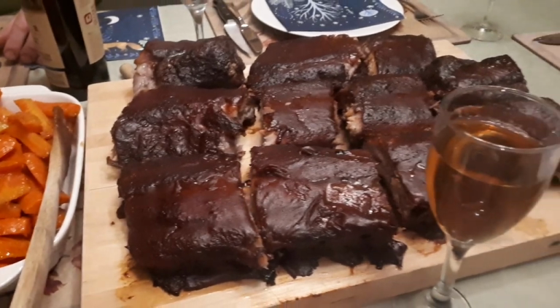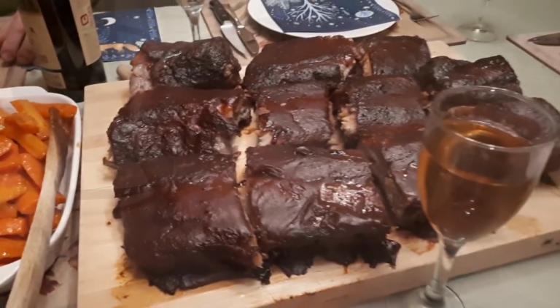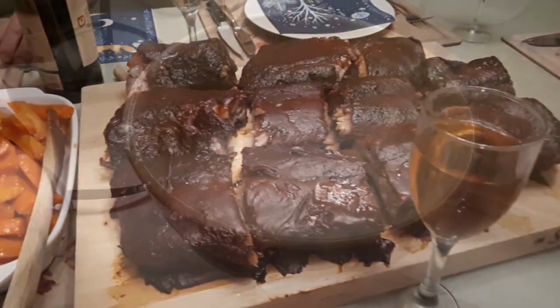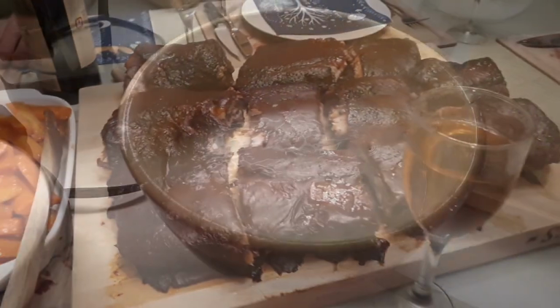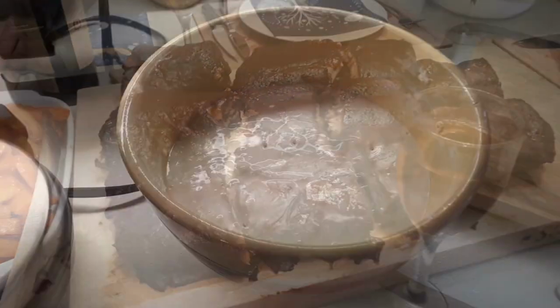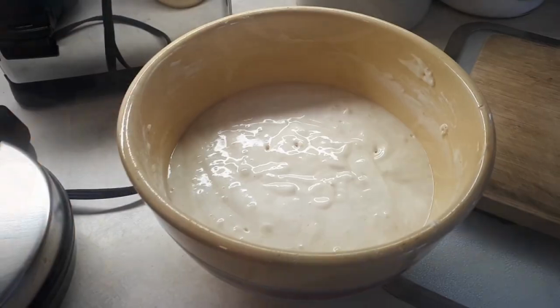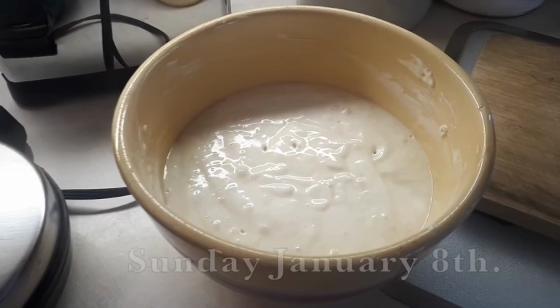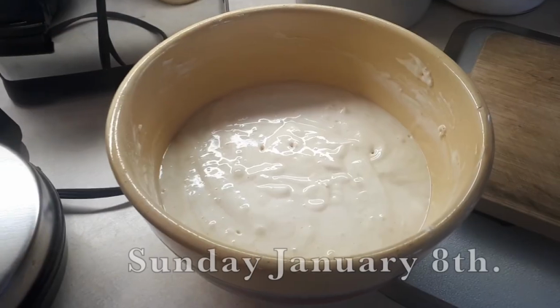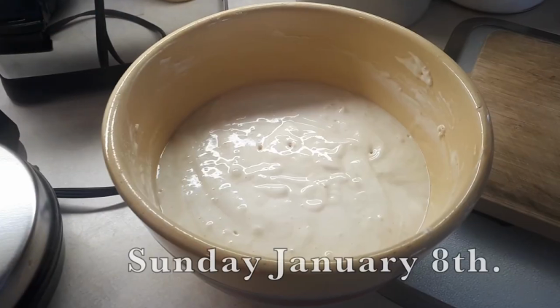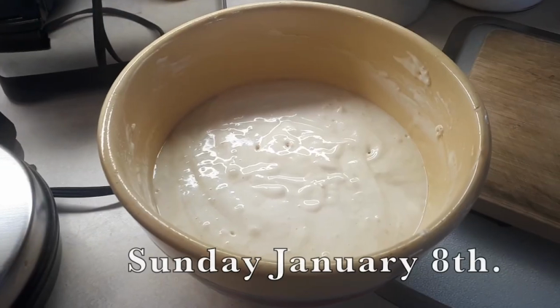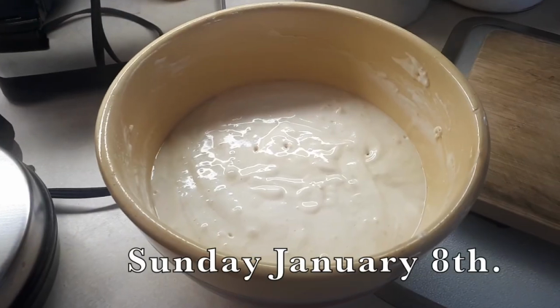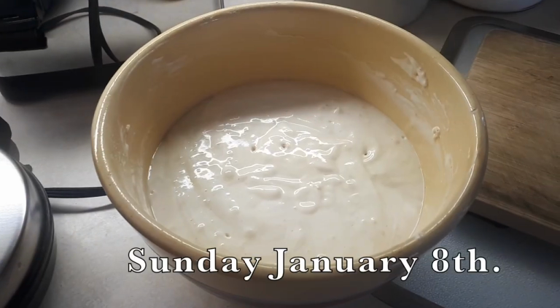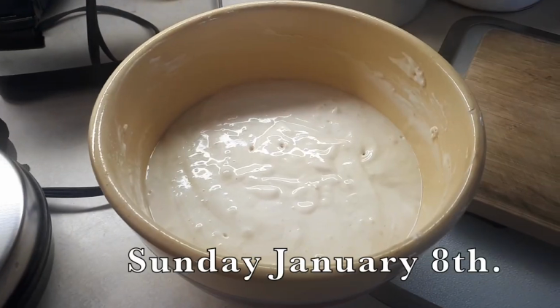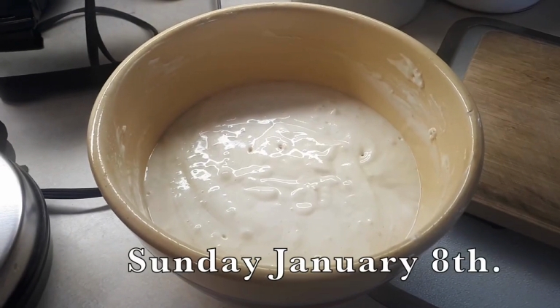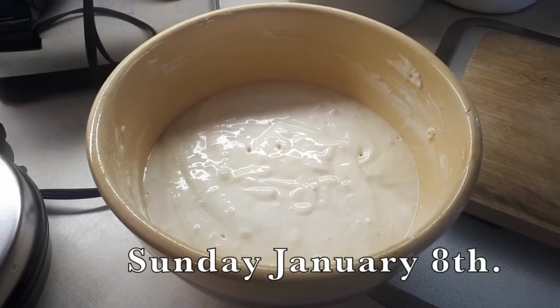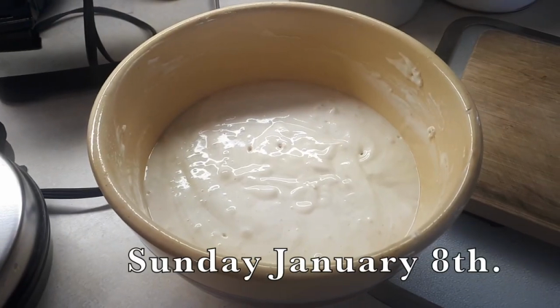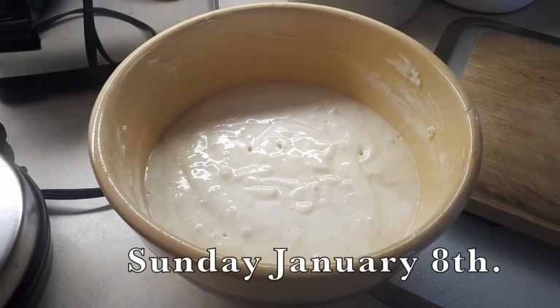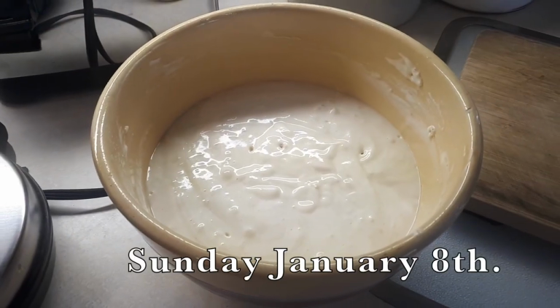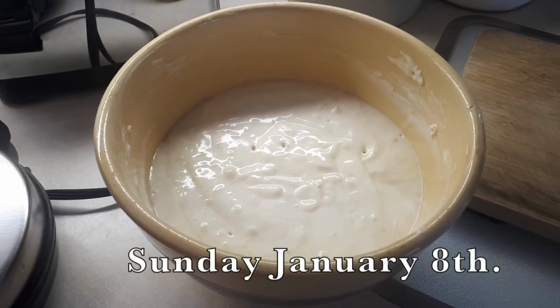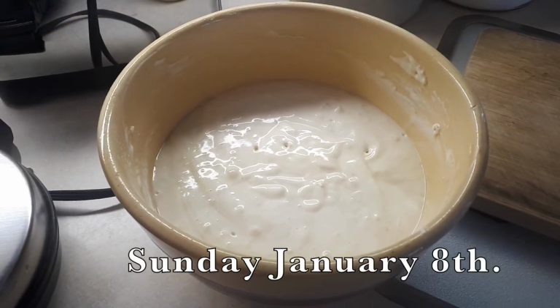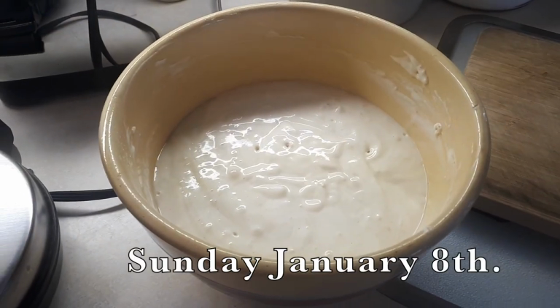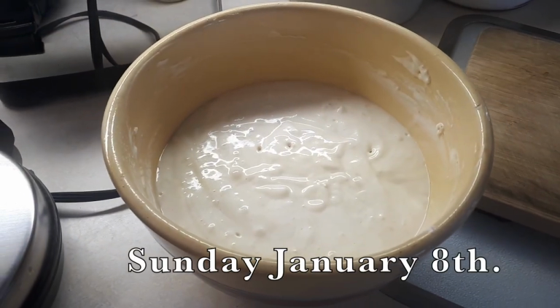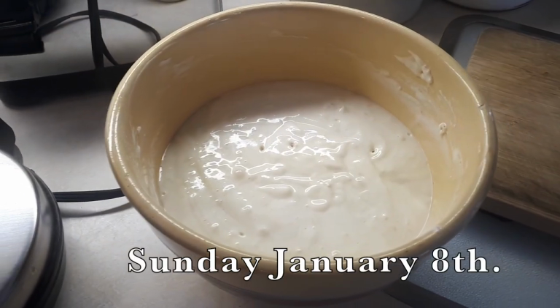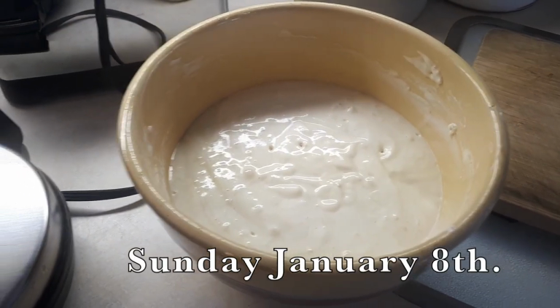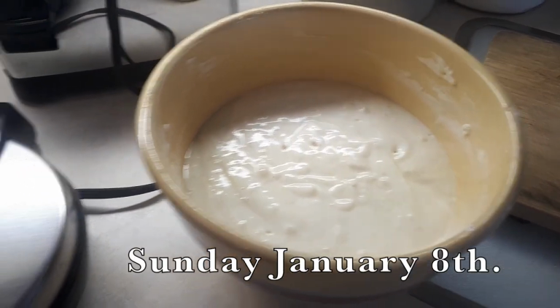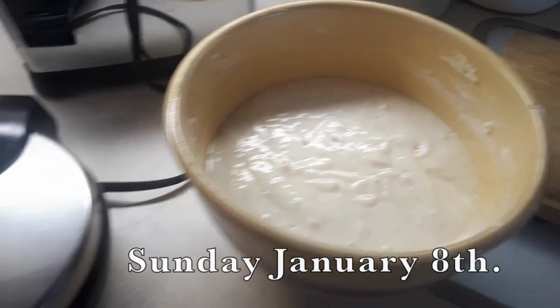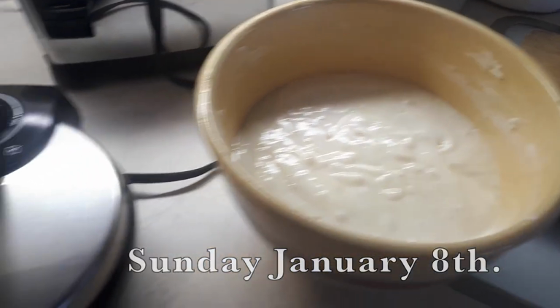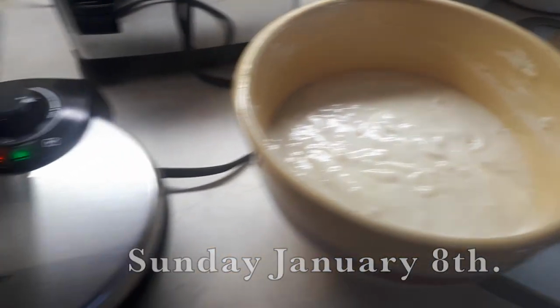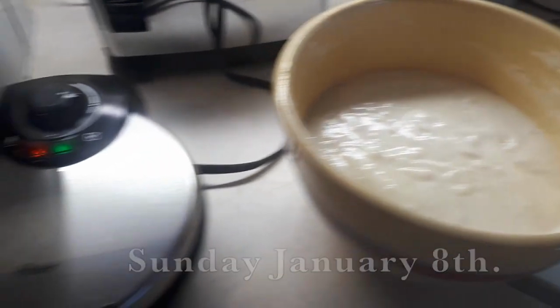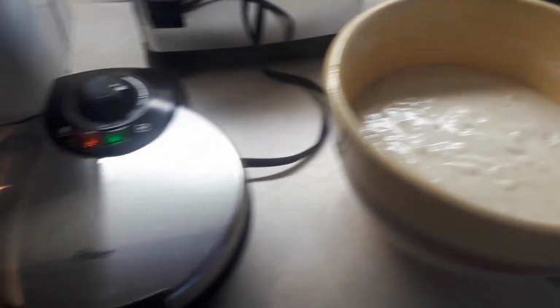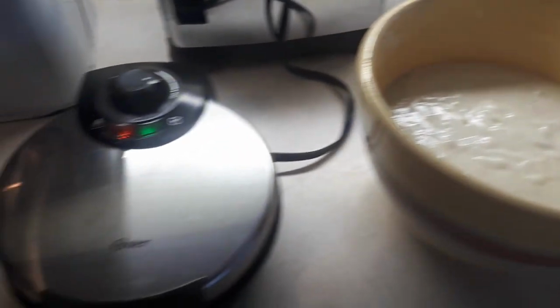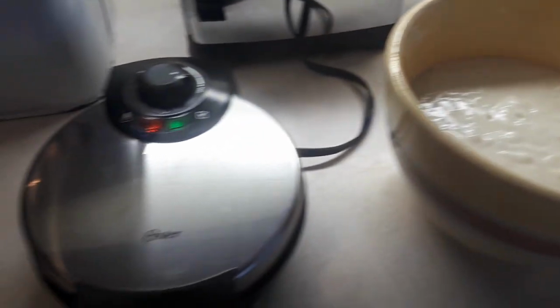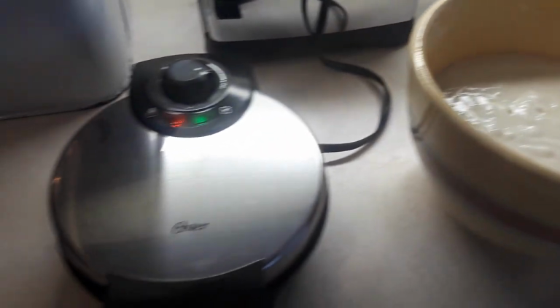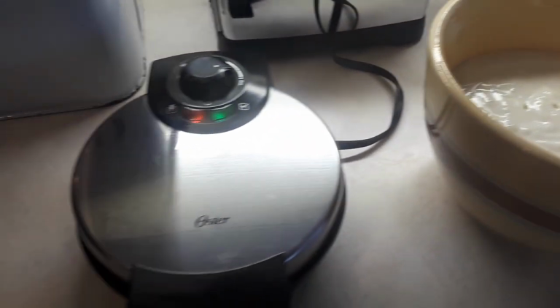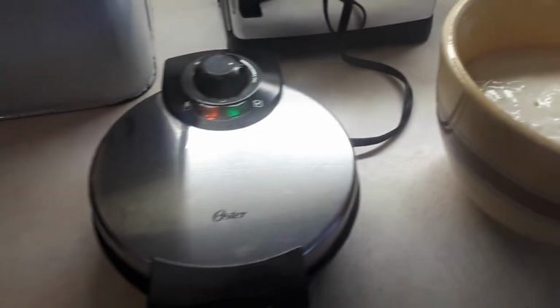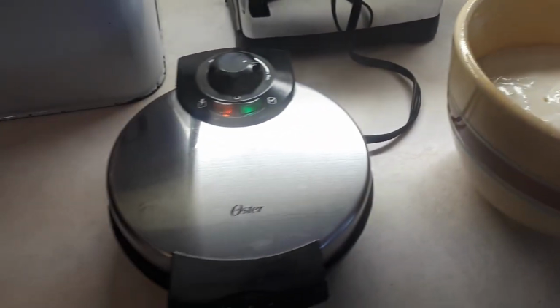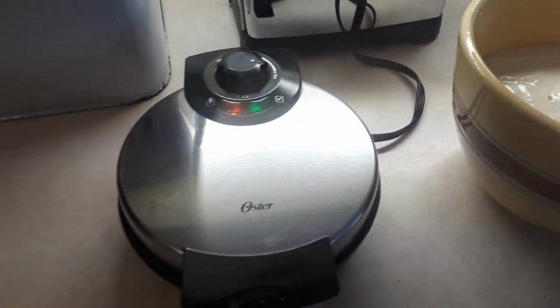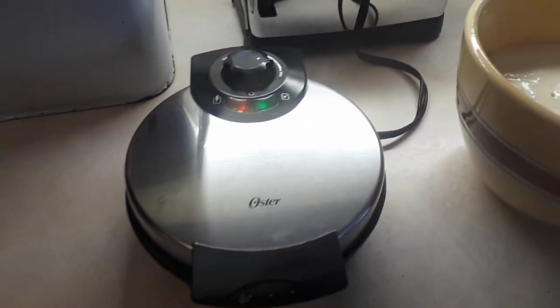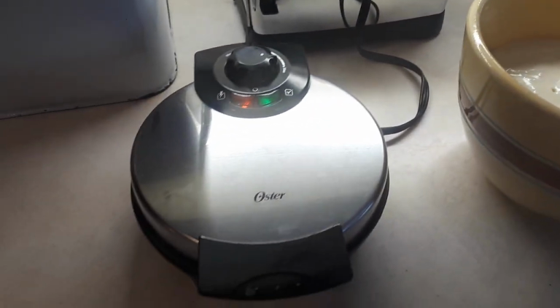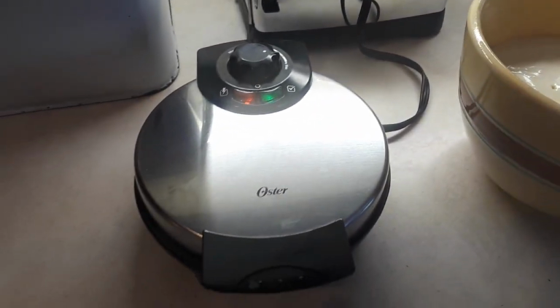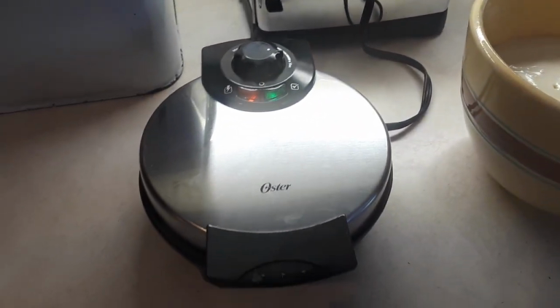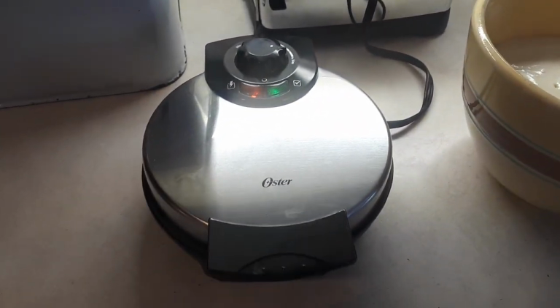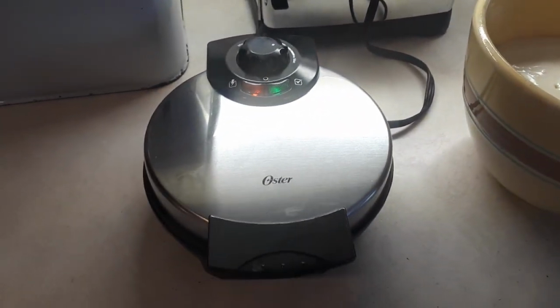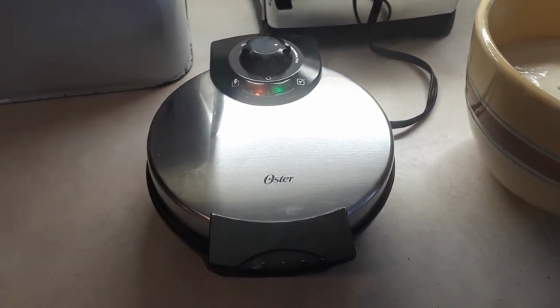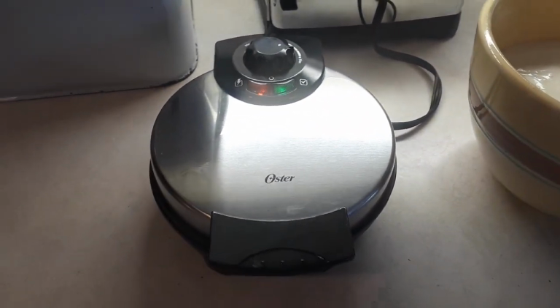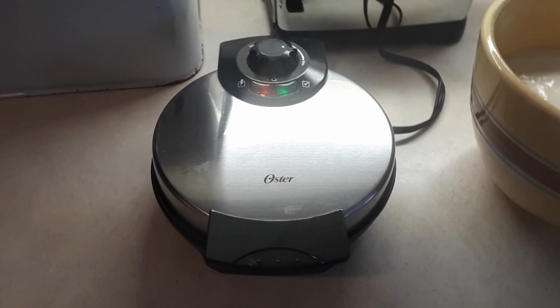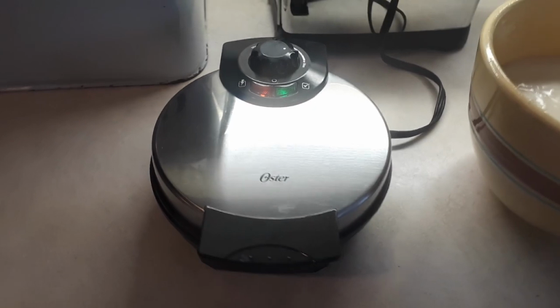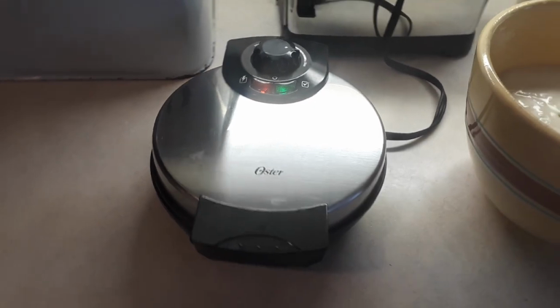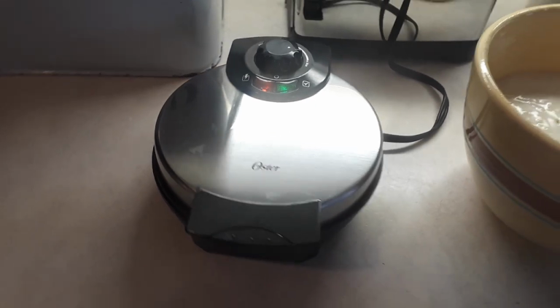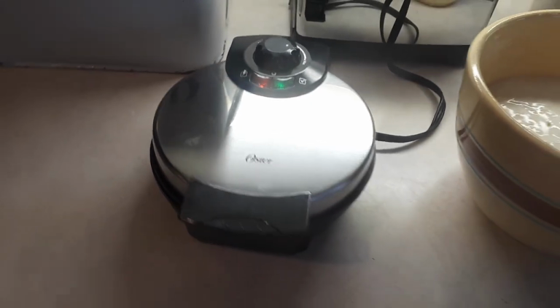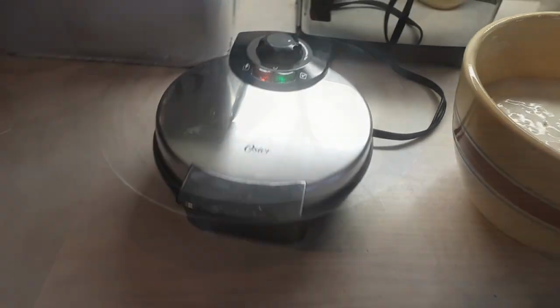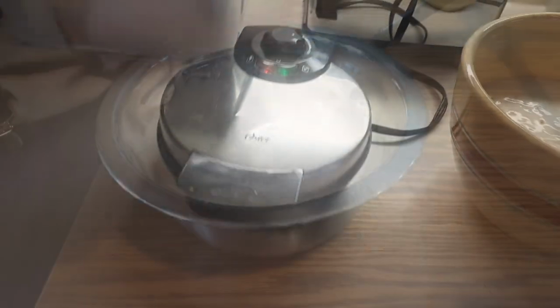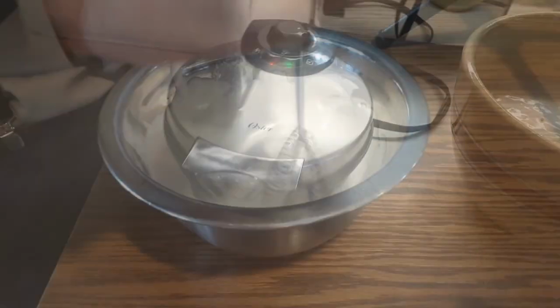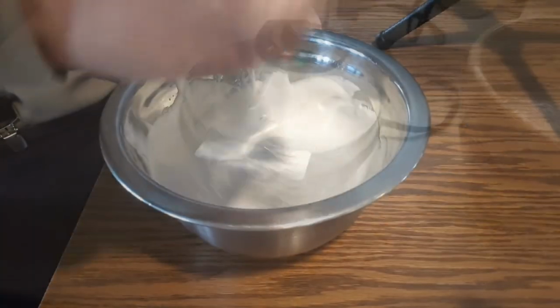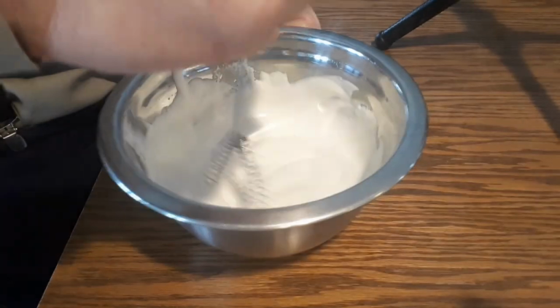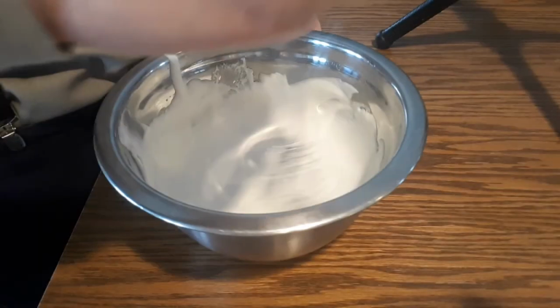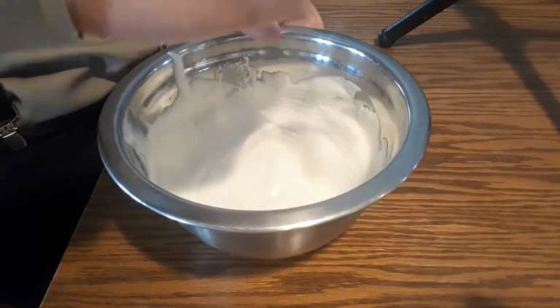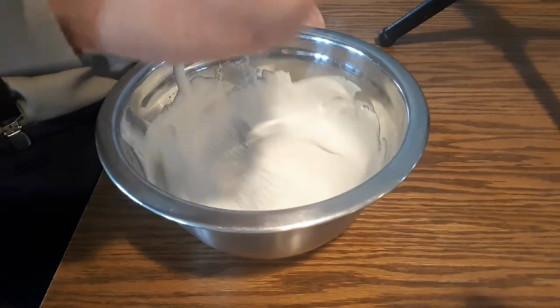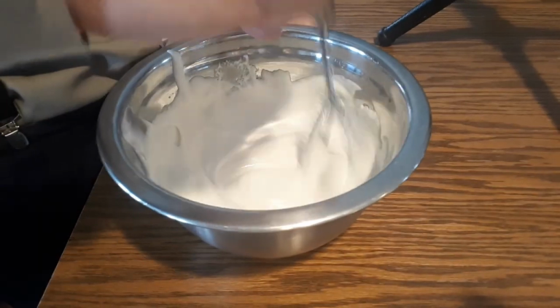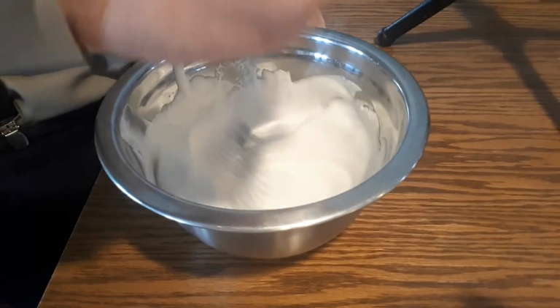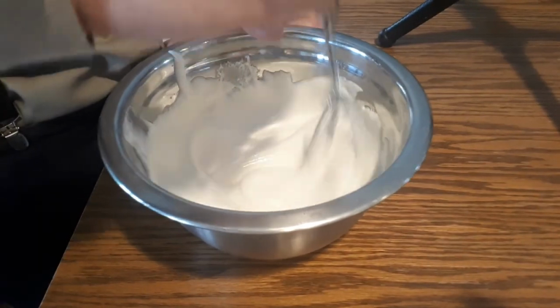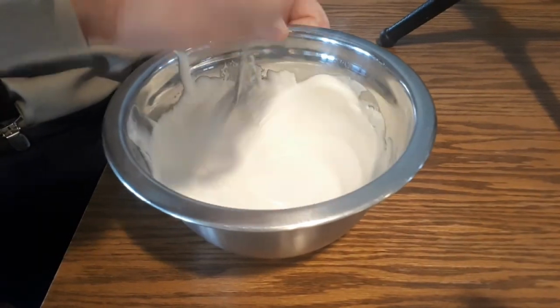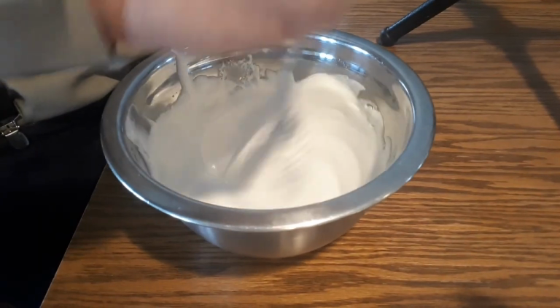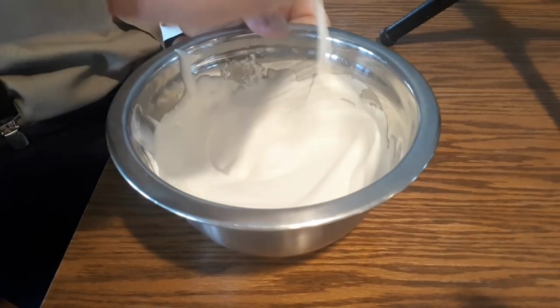It's Sunday morning and I have the waffle batter made. I've got the waffle iron heating up and James is whipping the cream.